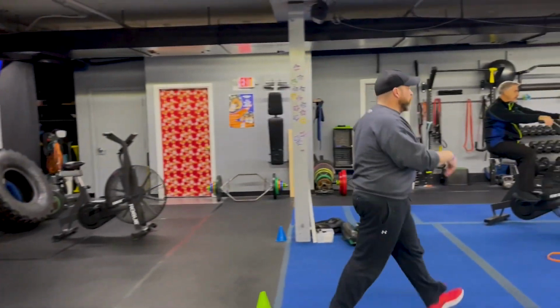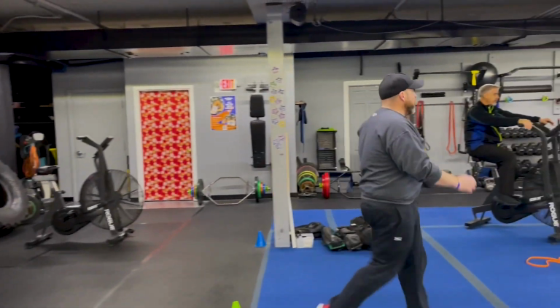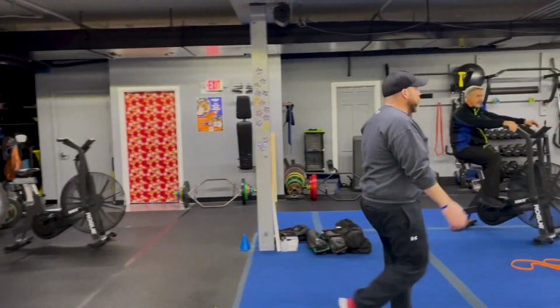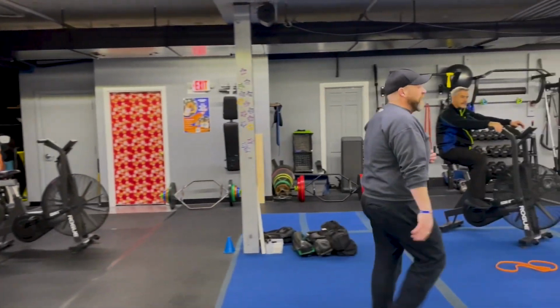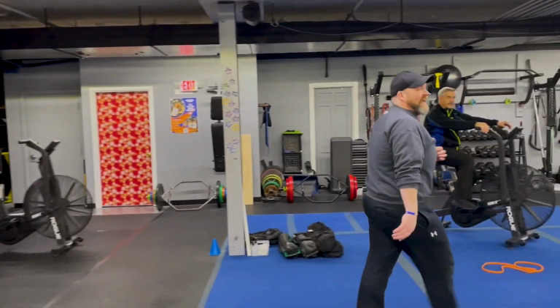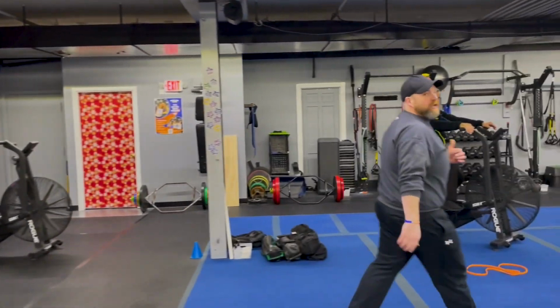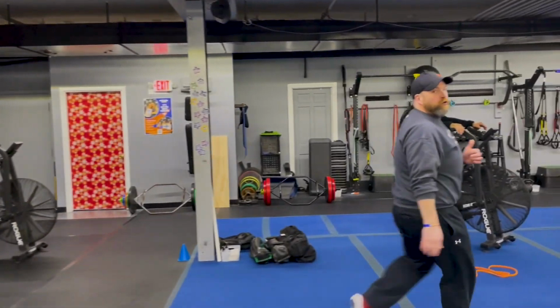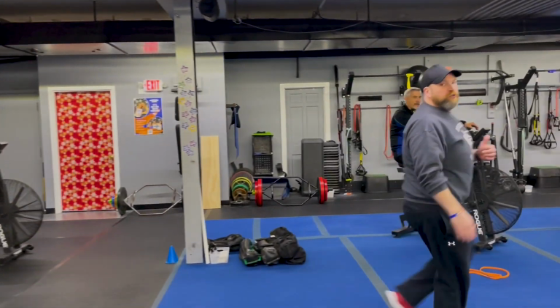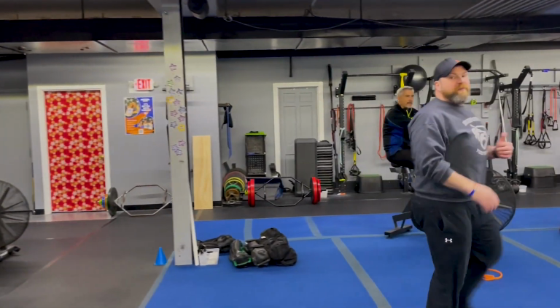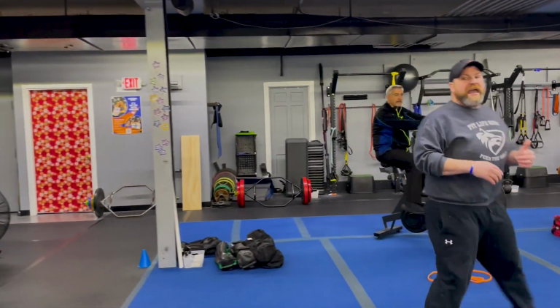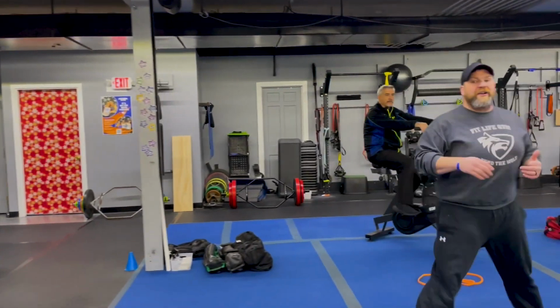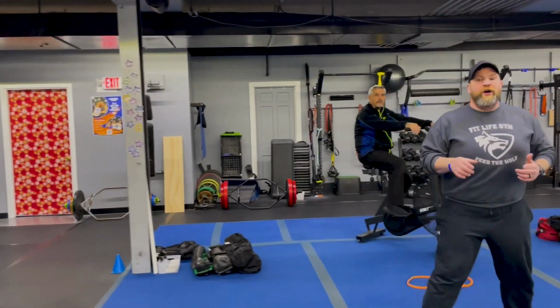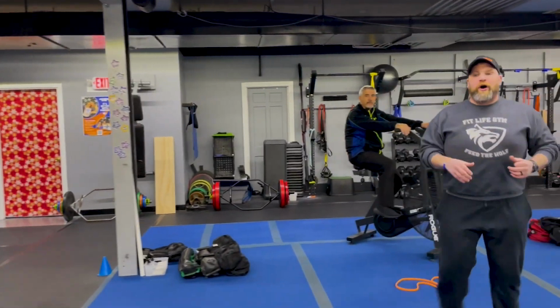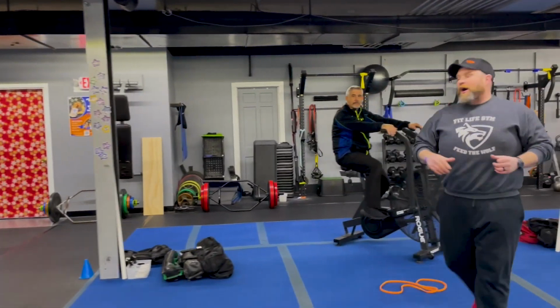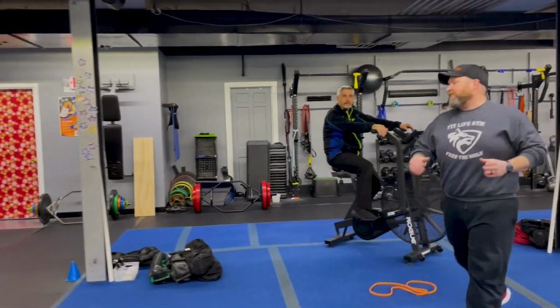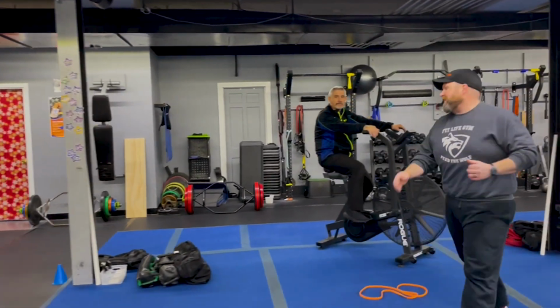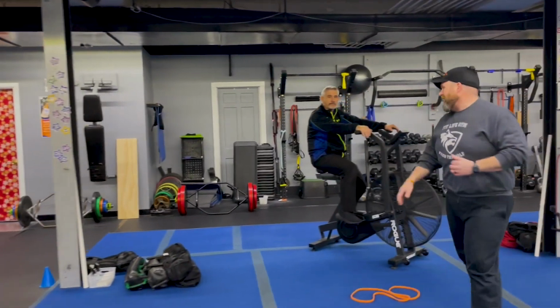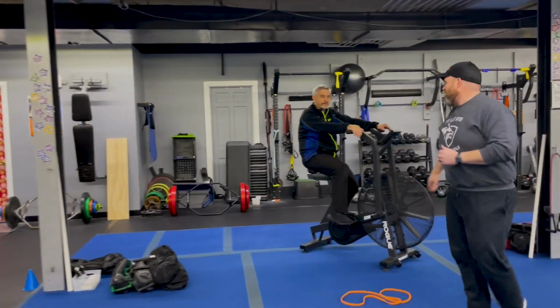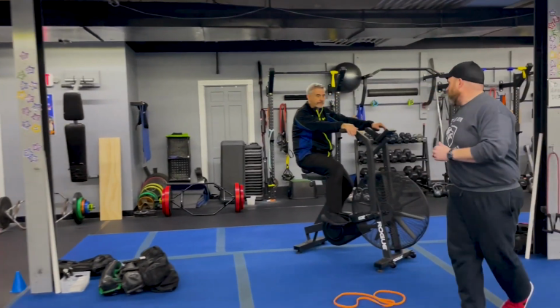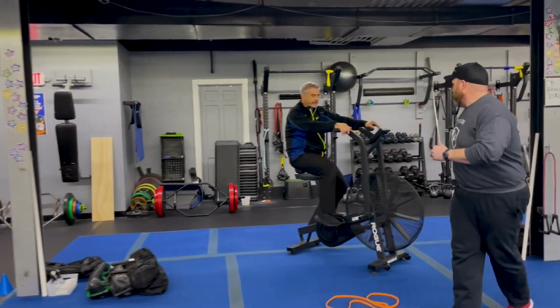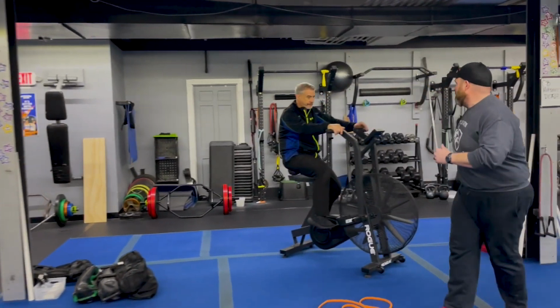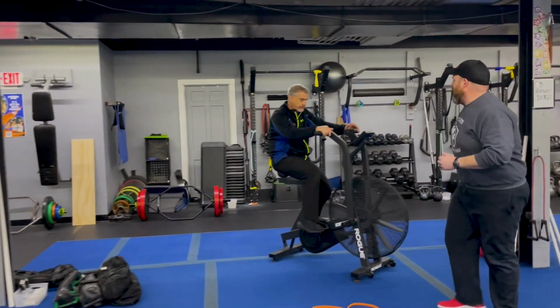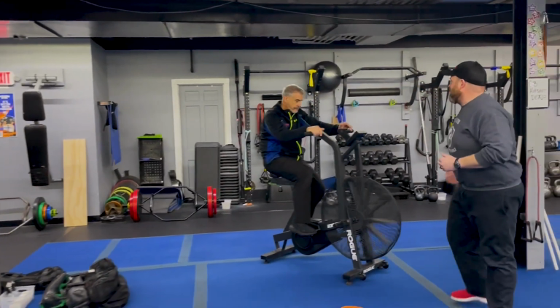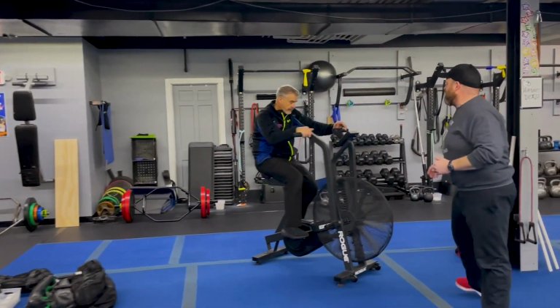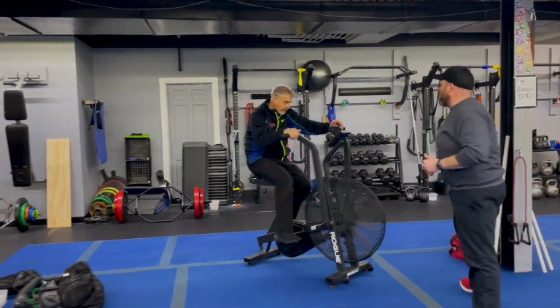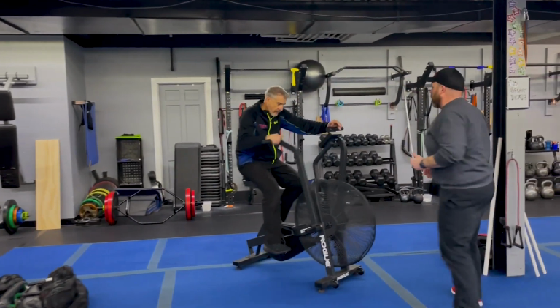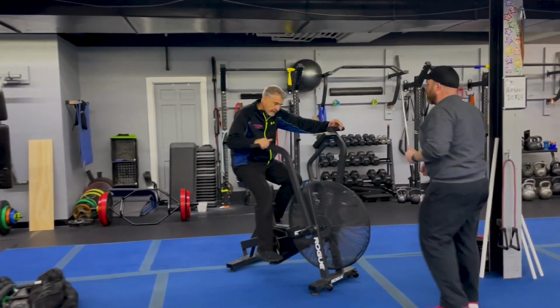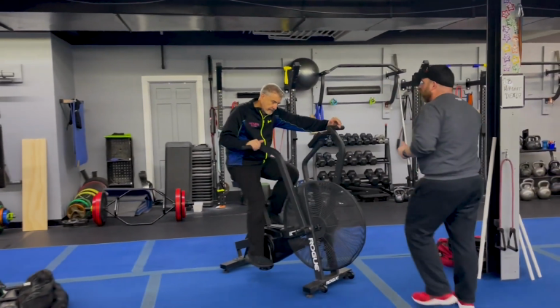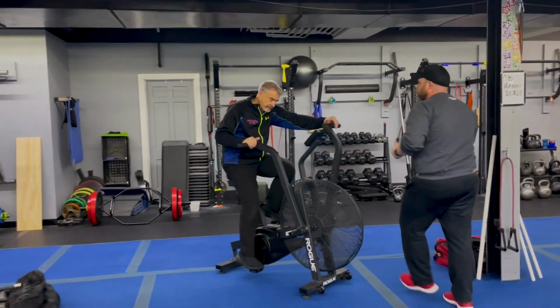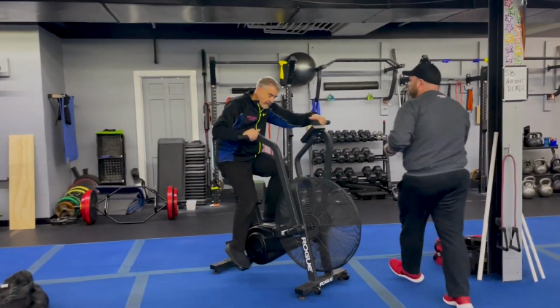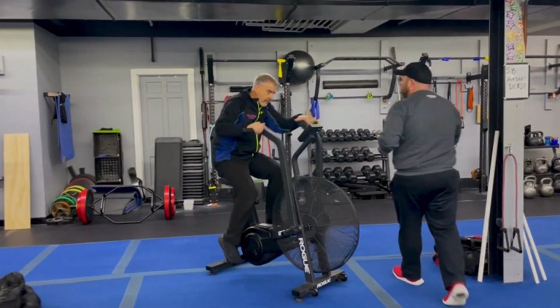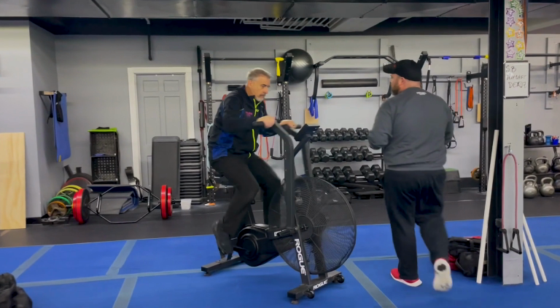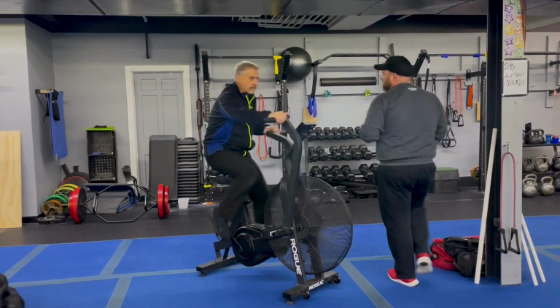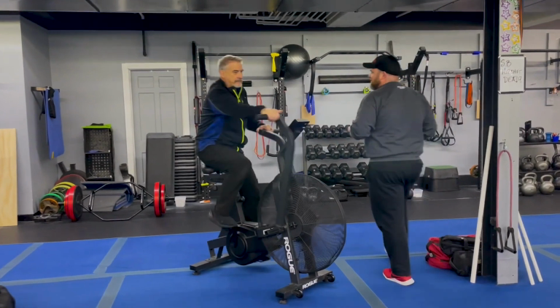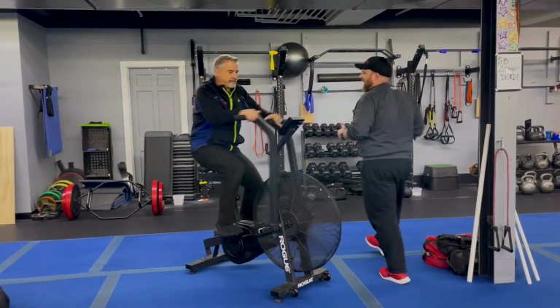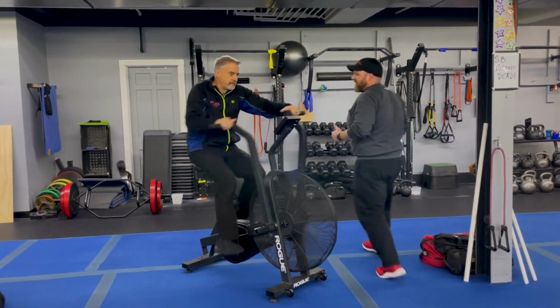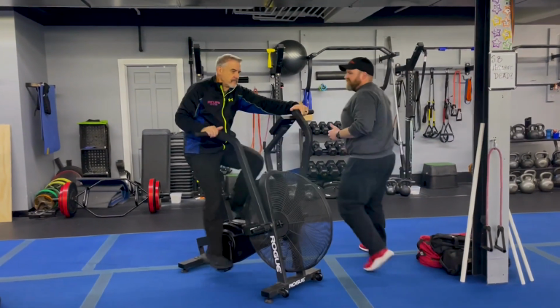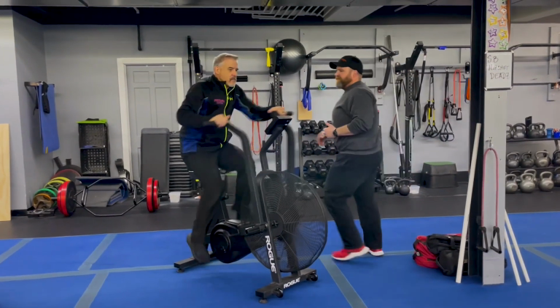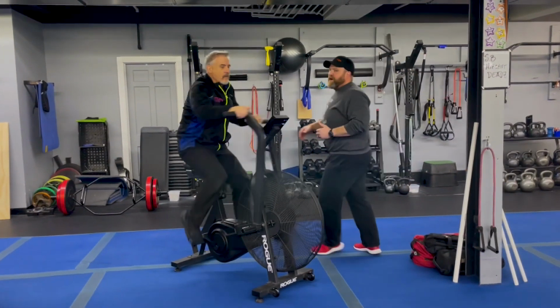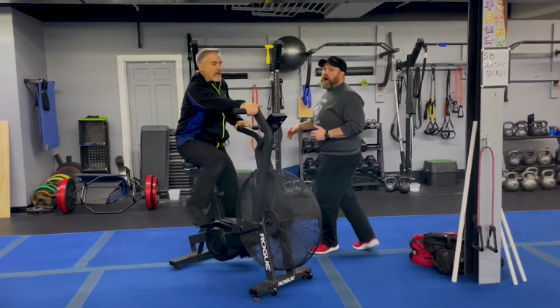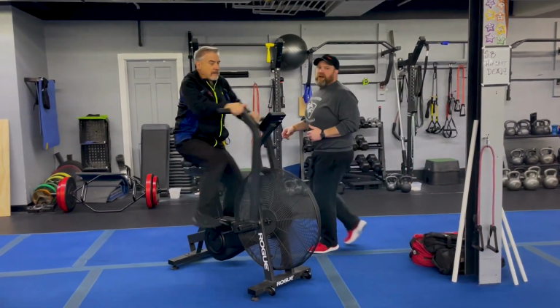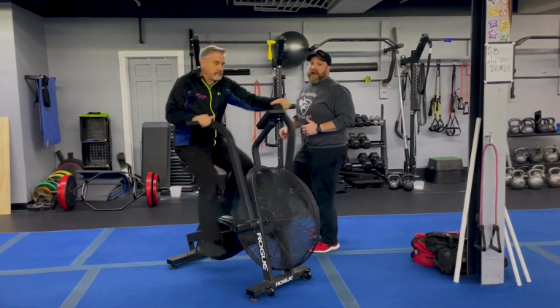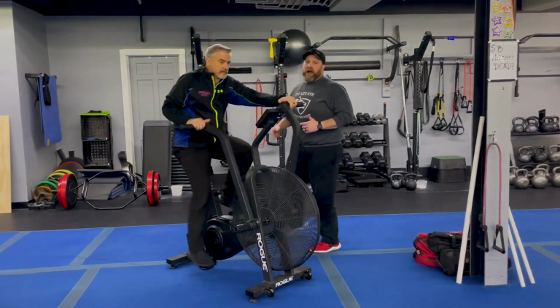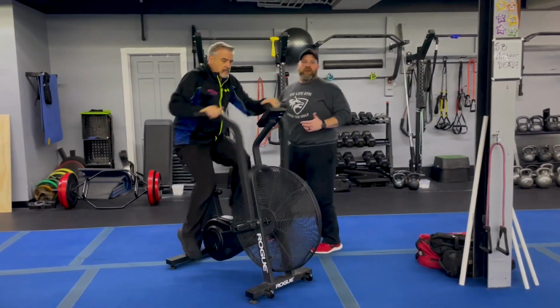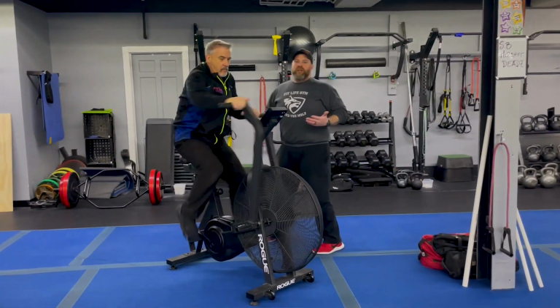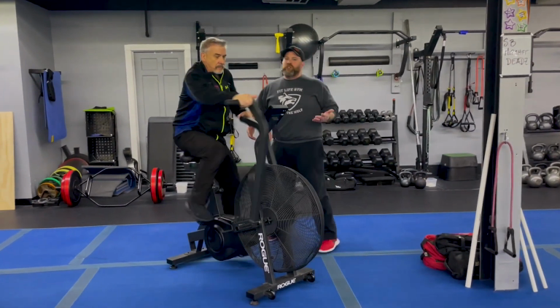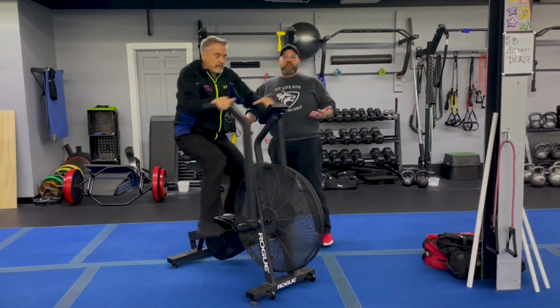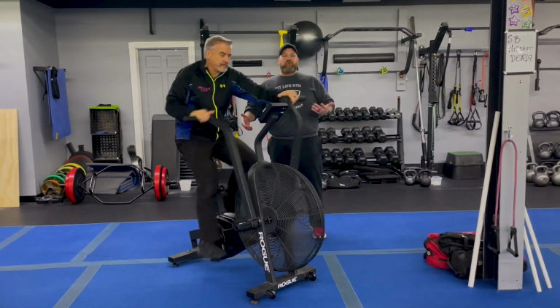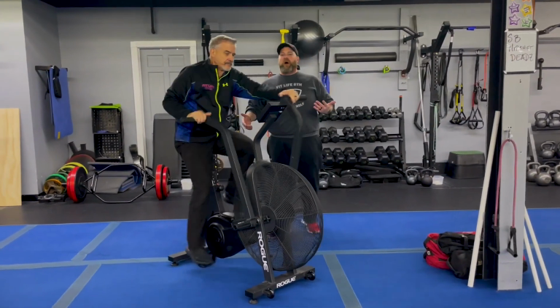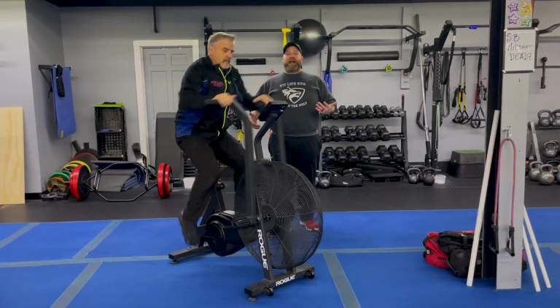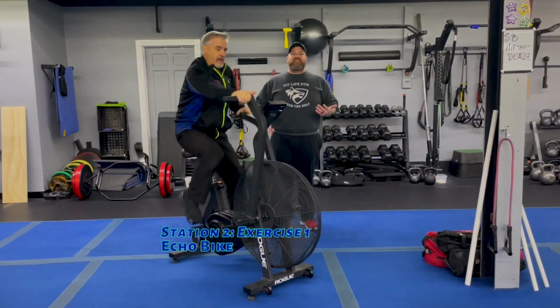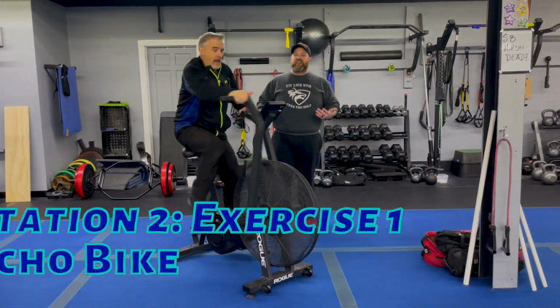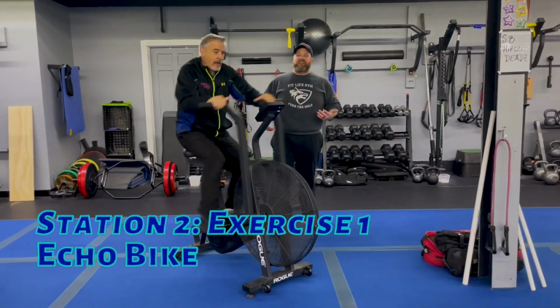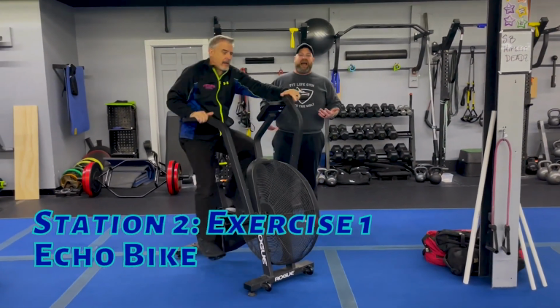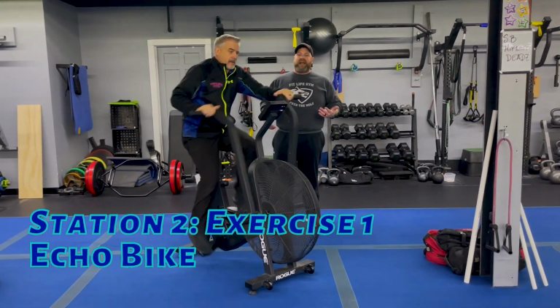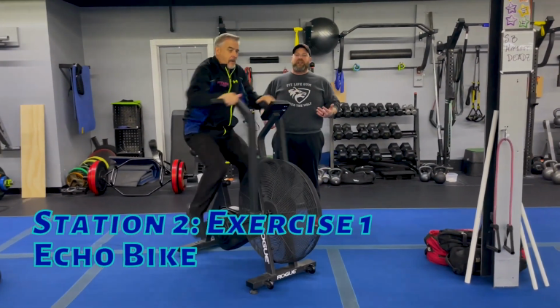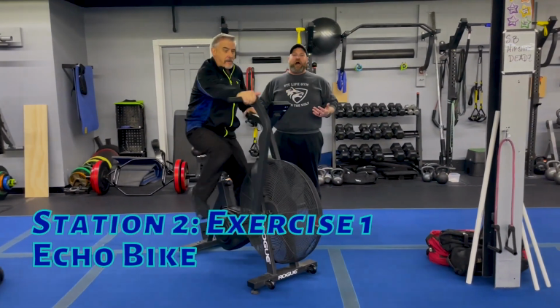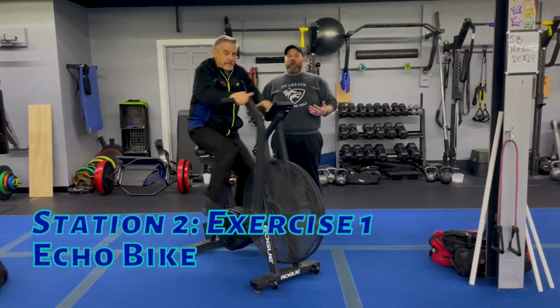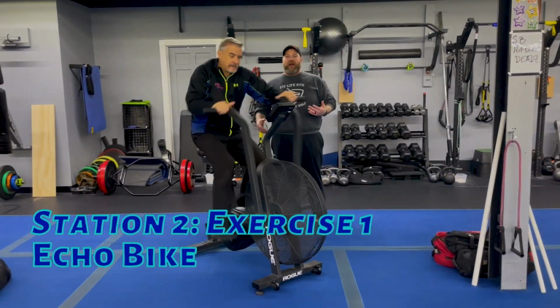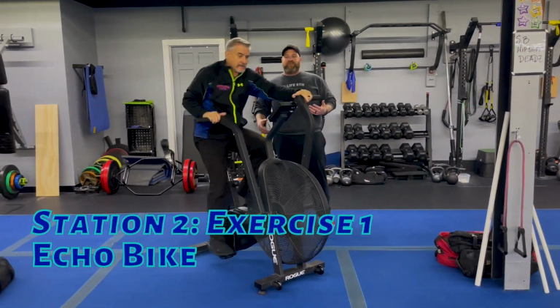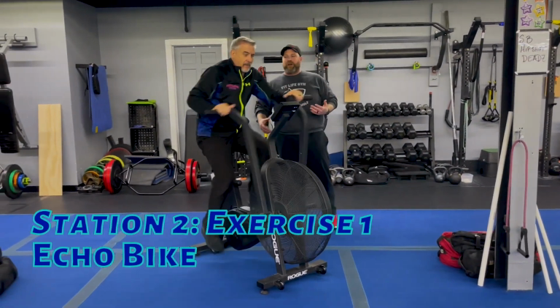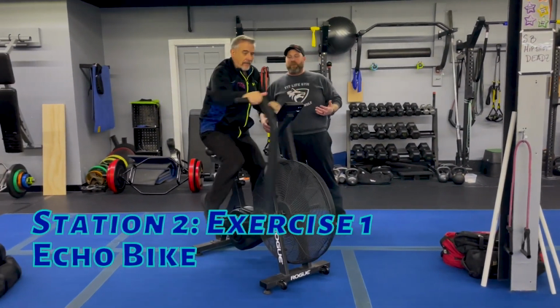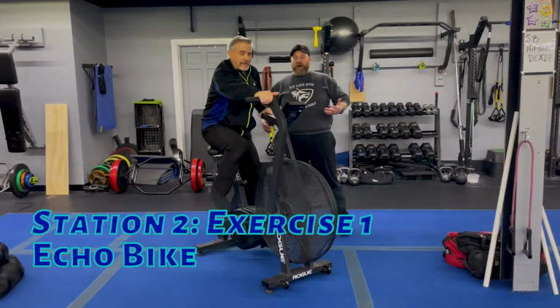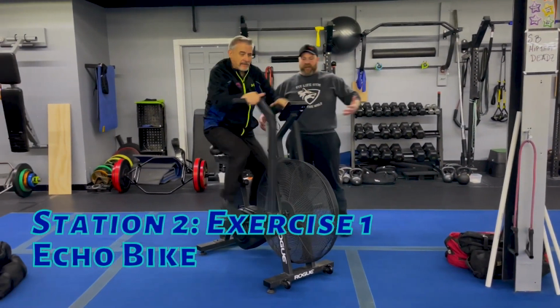Station number two — Coach Matt is on the echo bike. 20 seconds of all out — just watch this guy go.